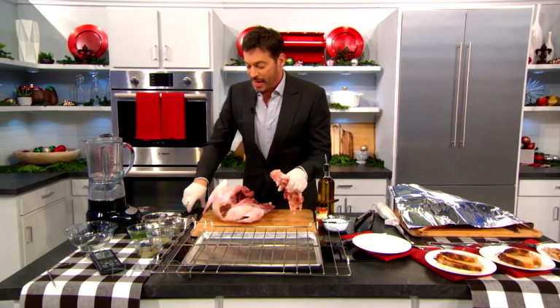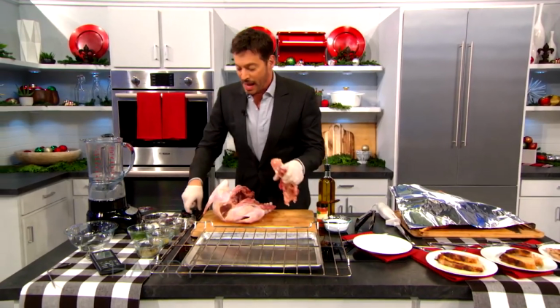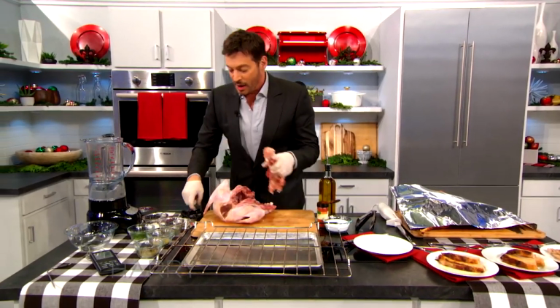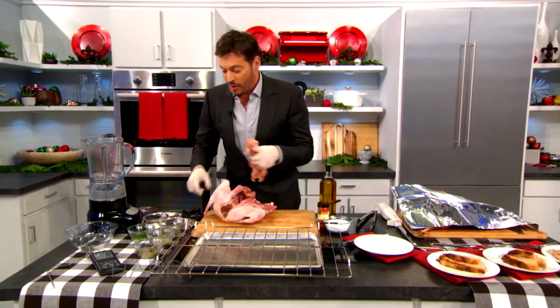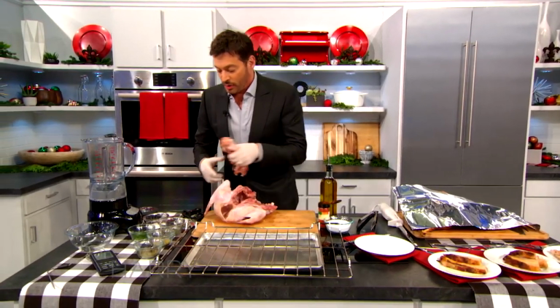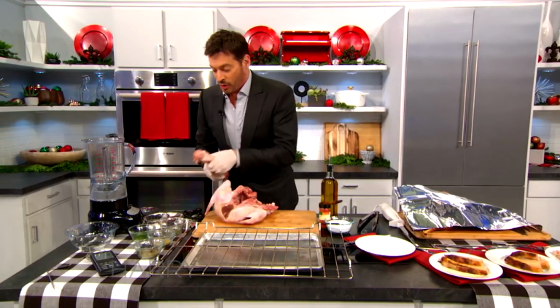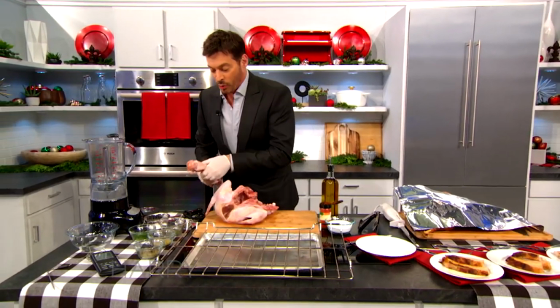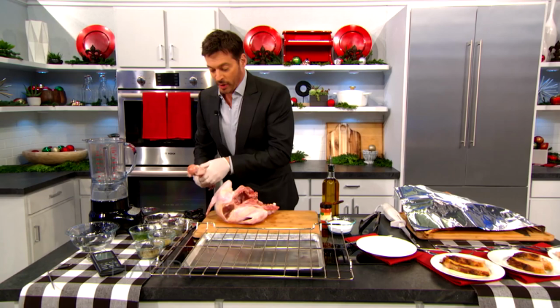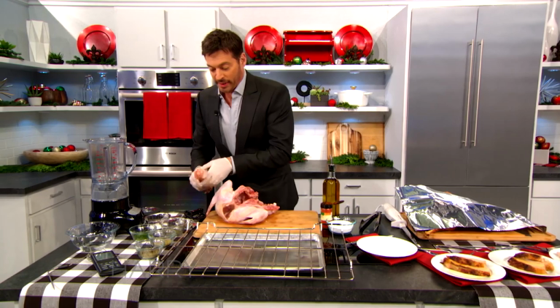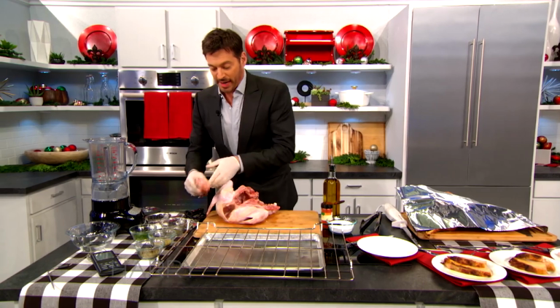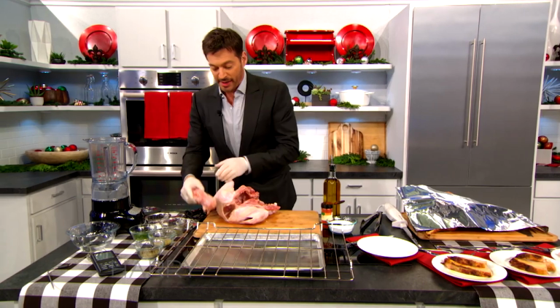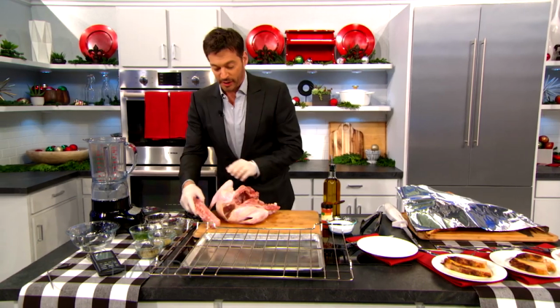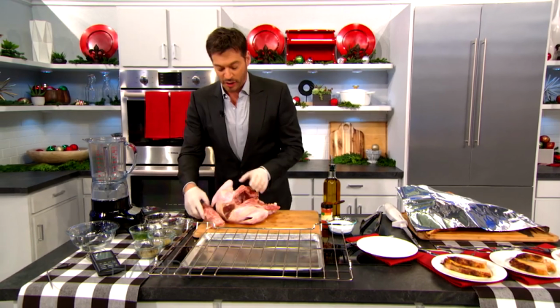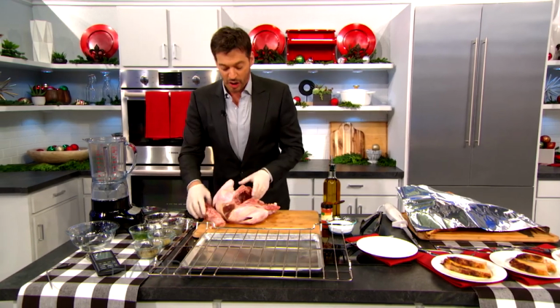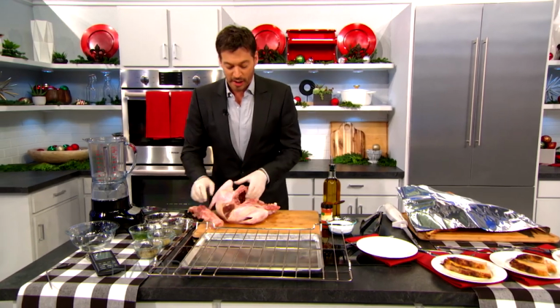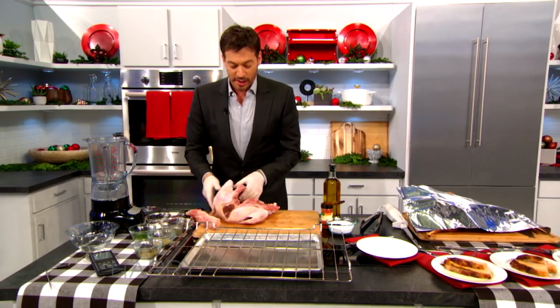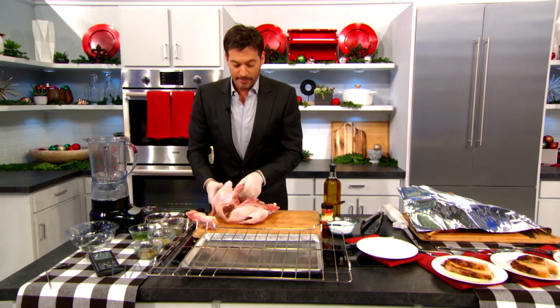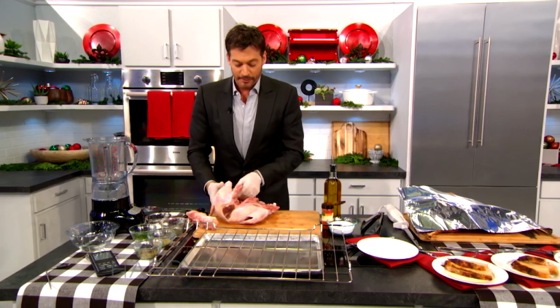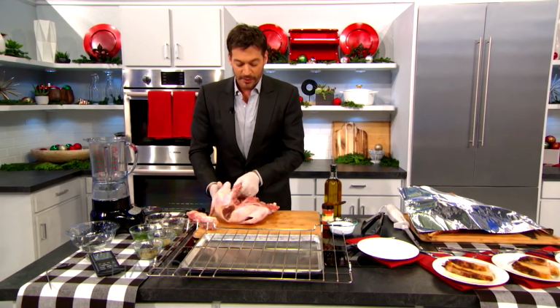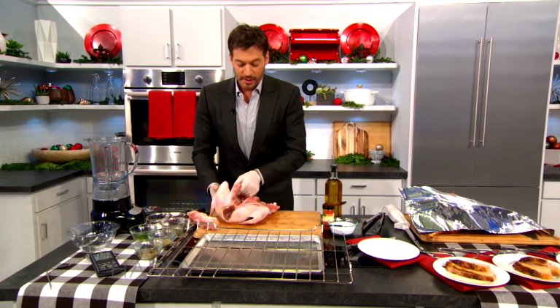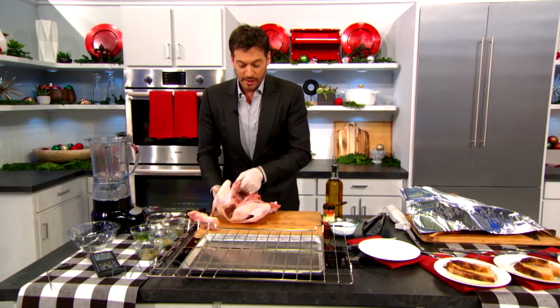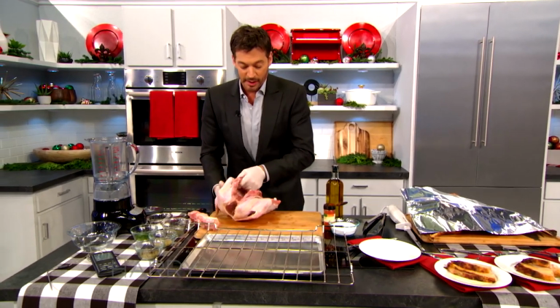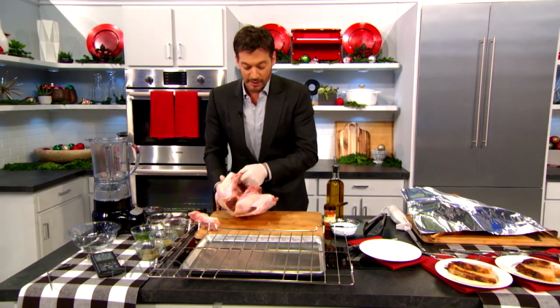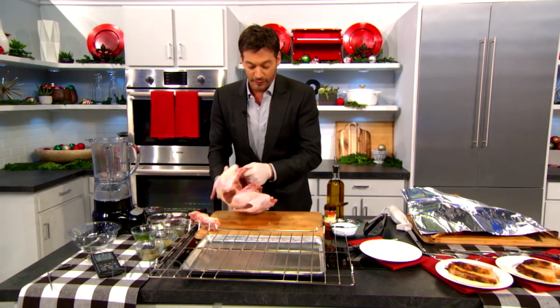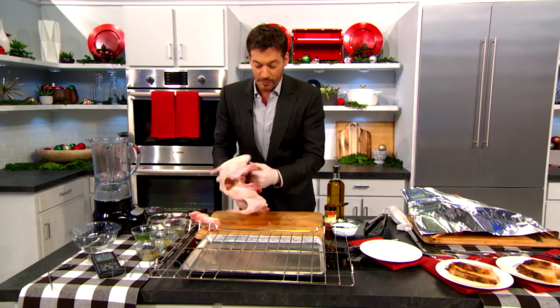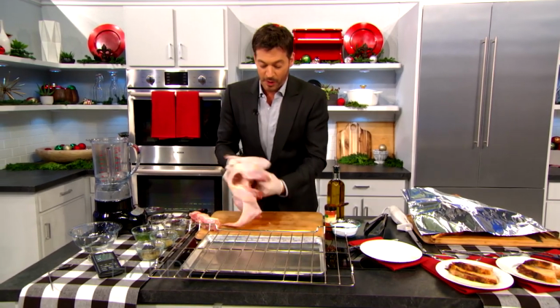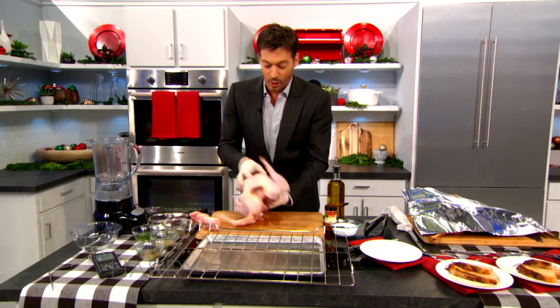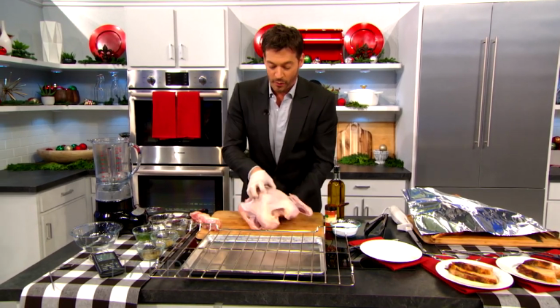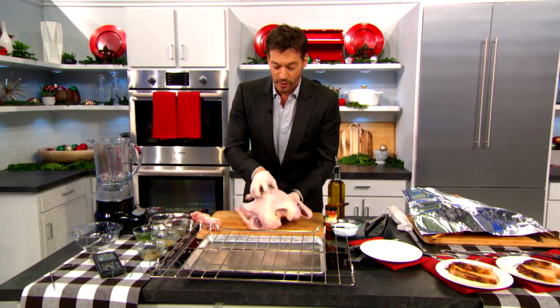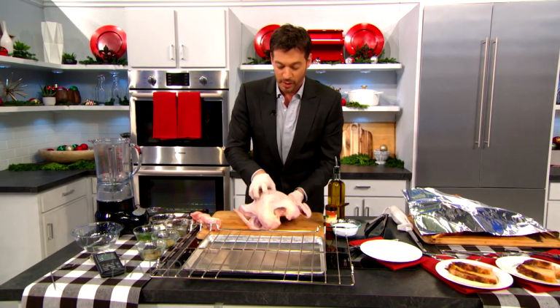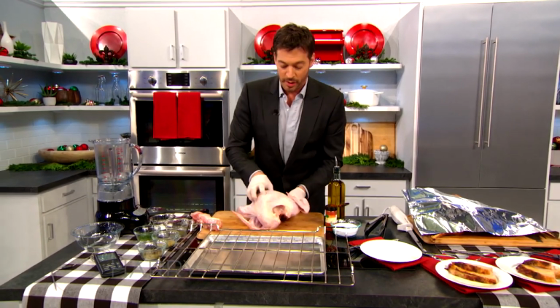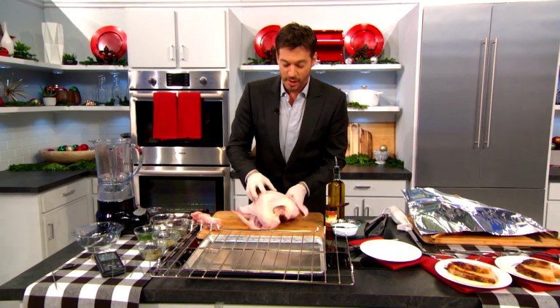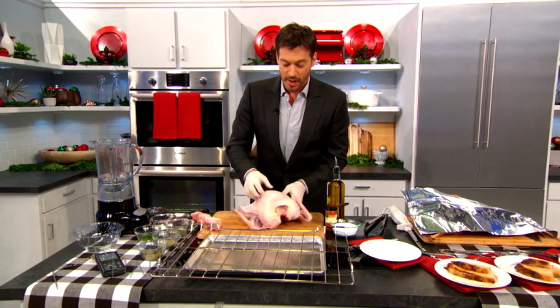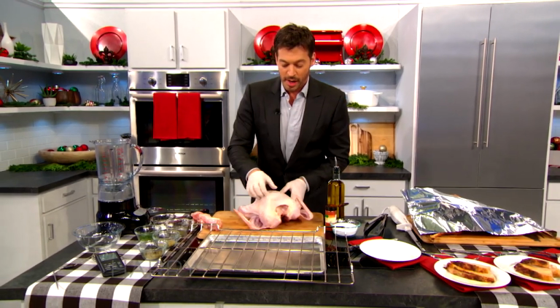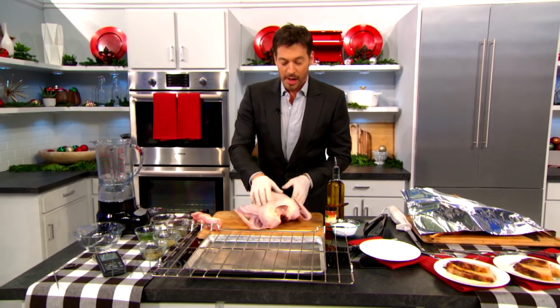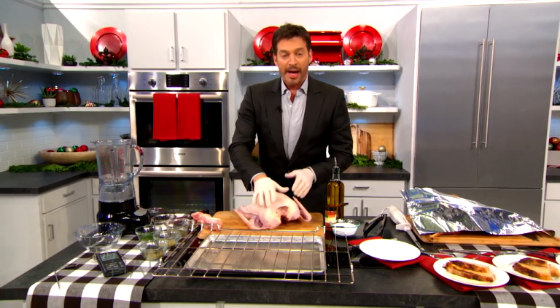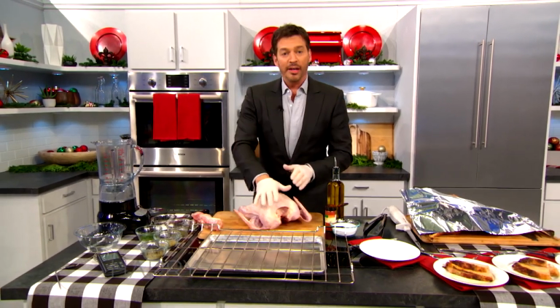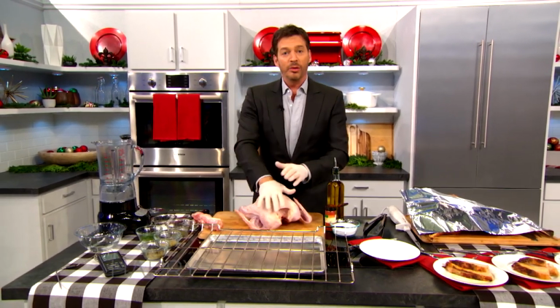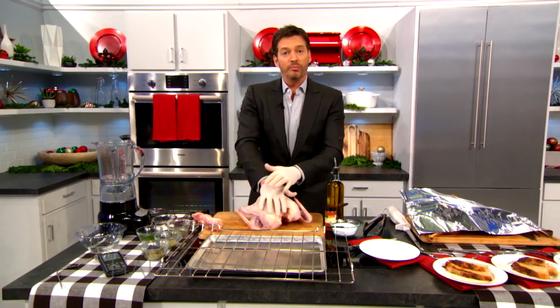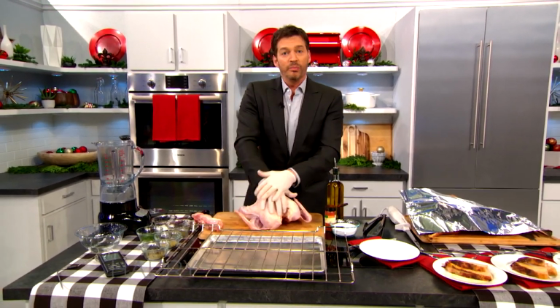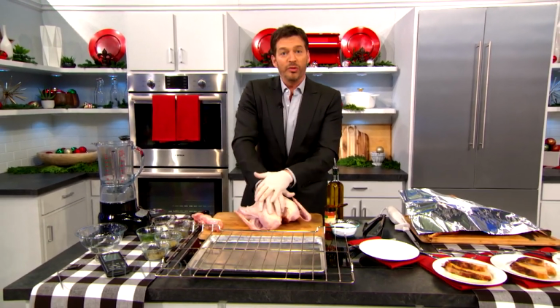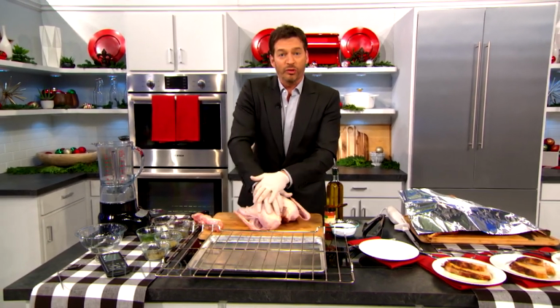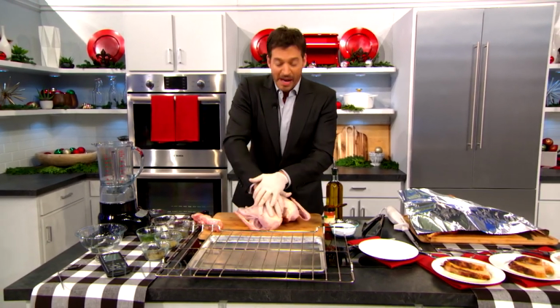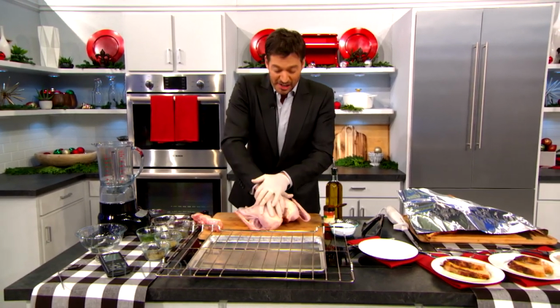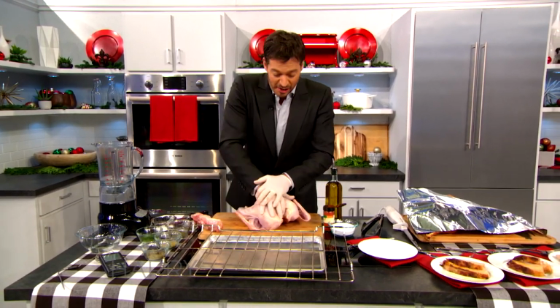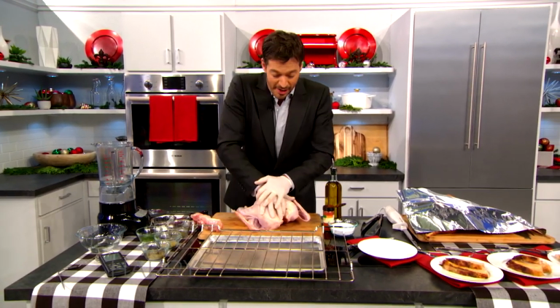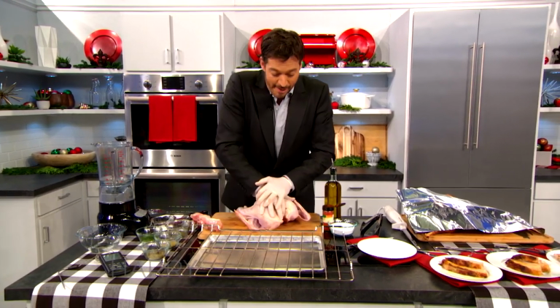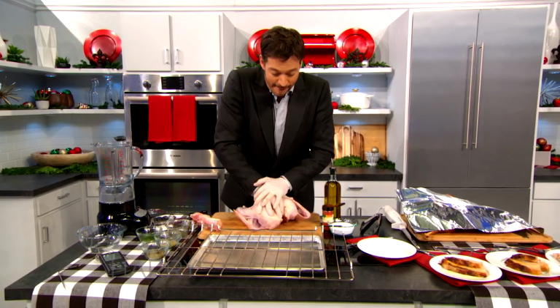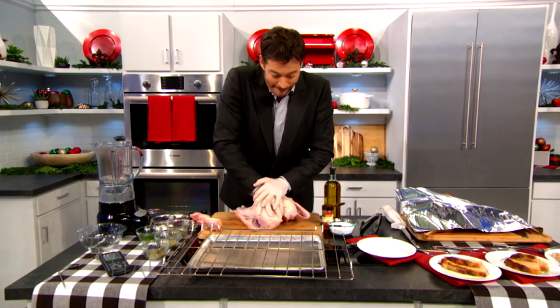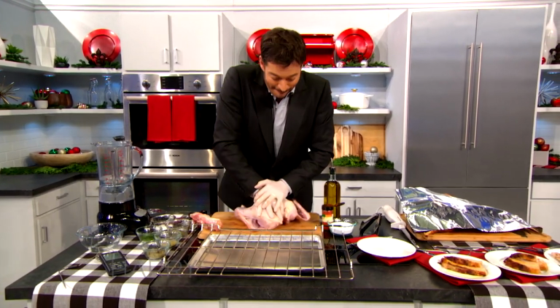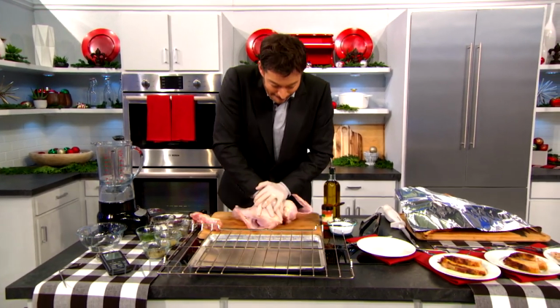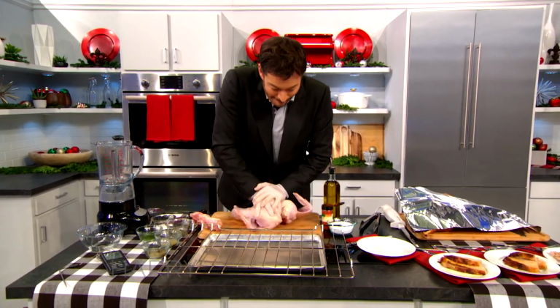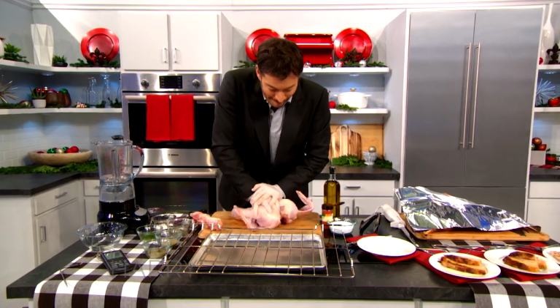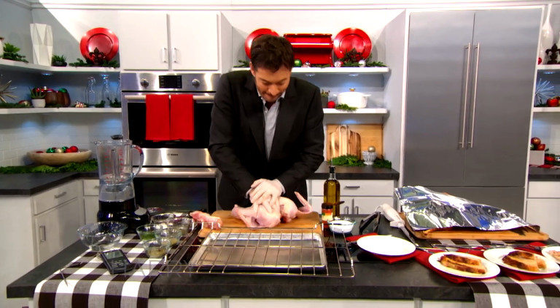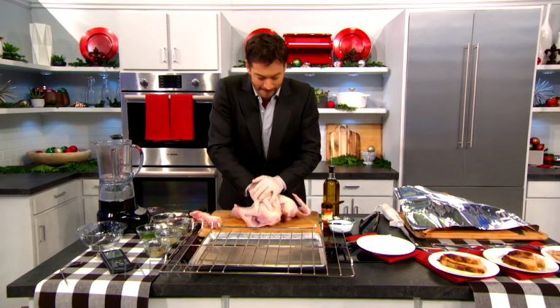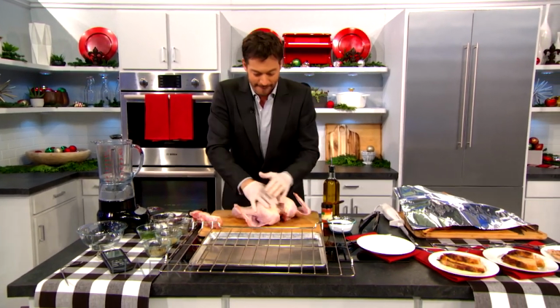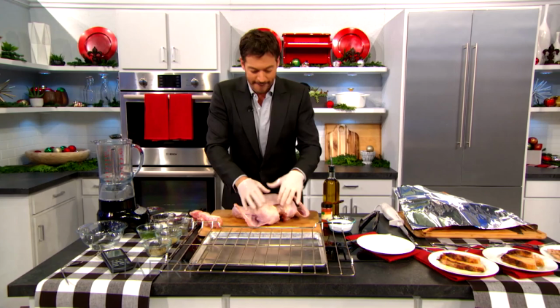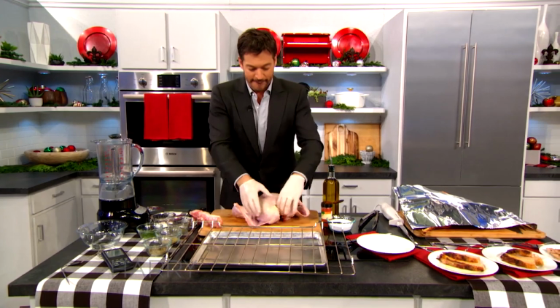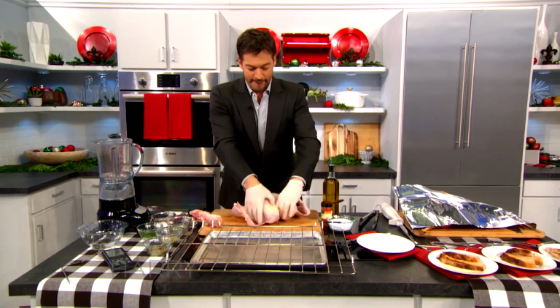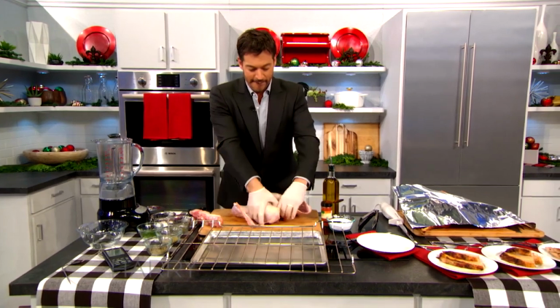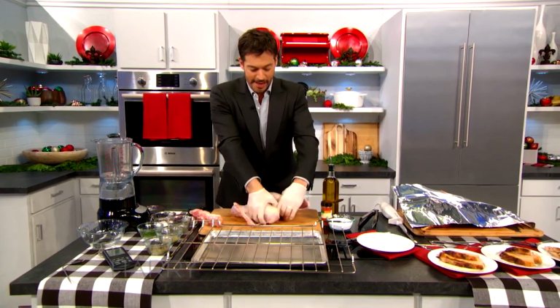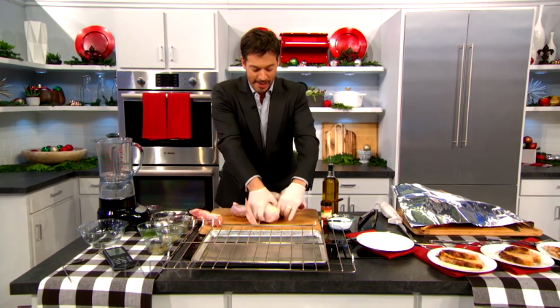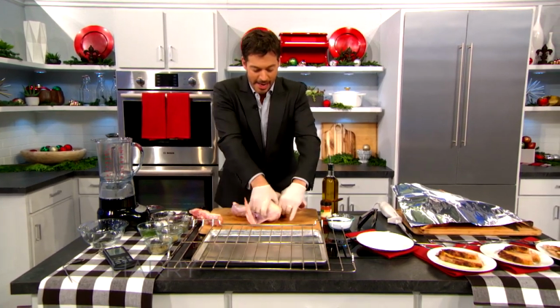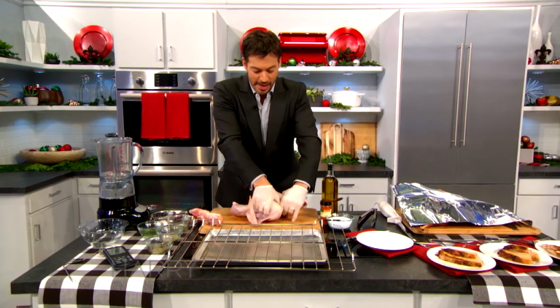Now you want to take the turkey and flip it over, and you smash it down like that.